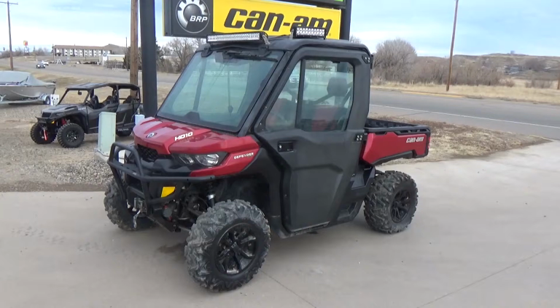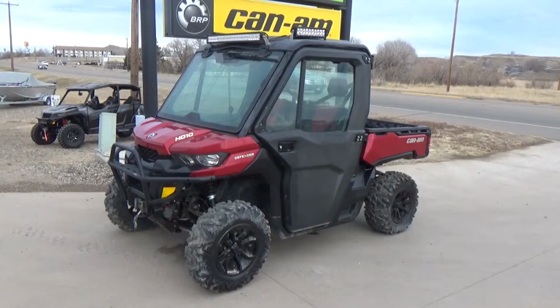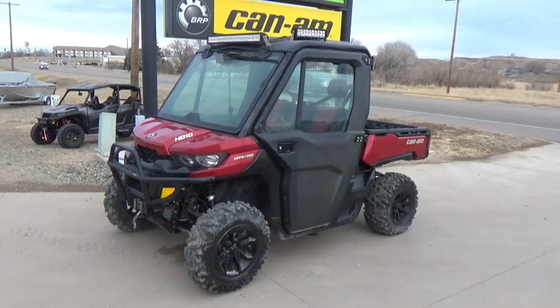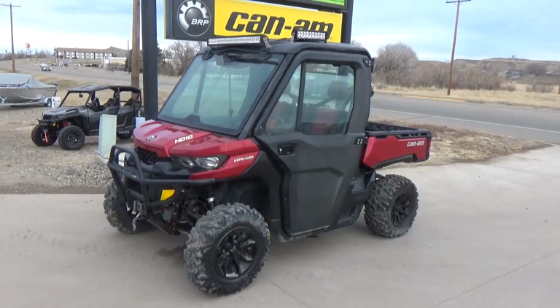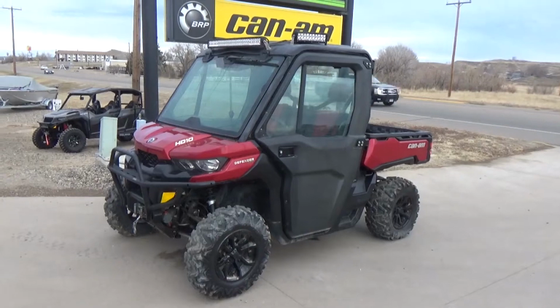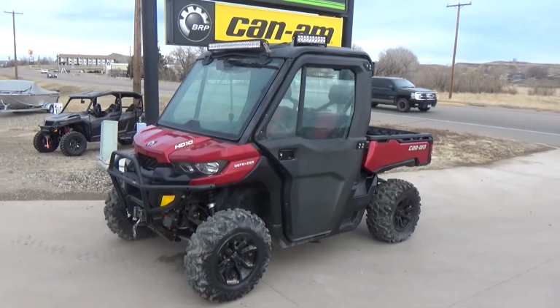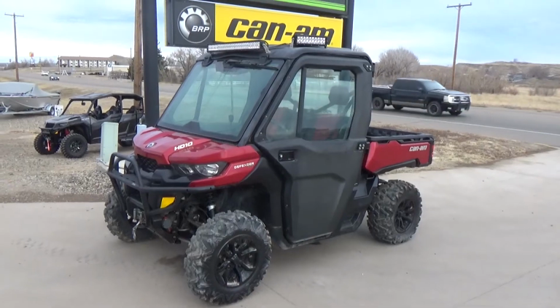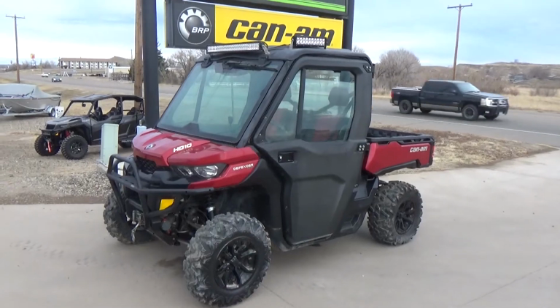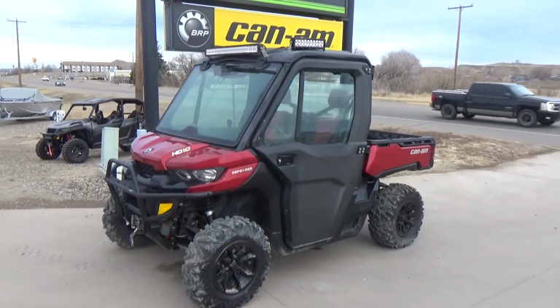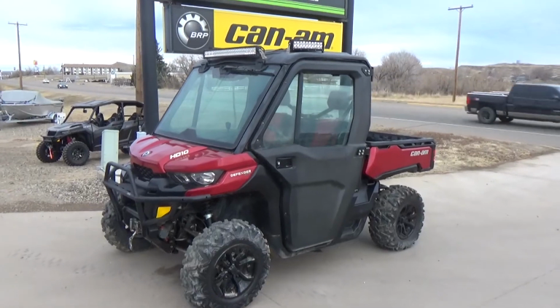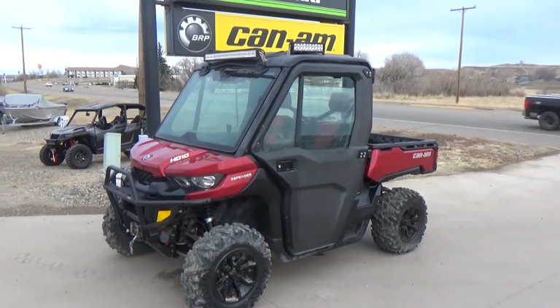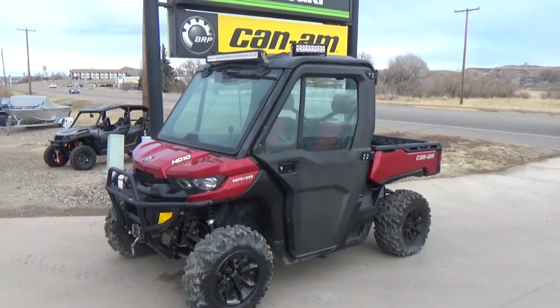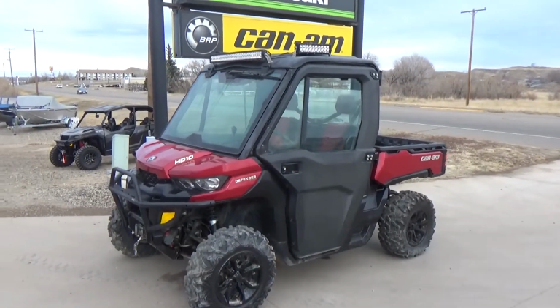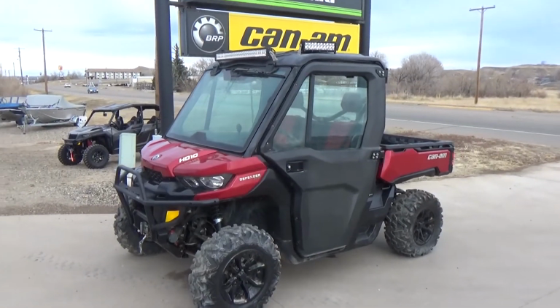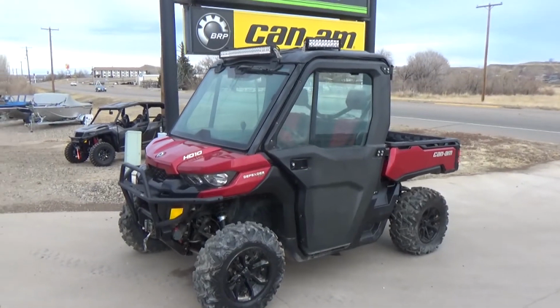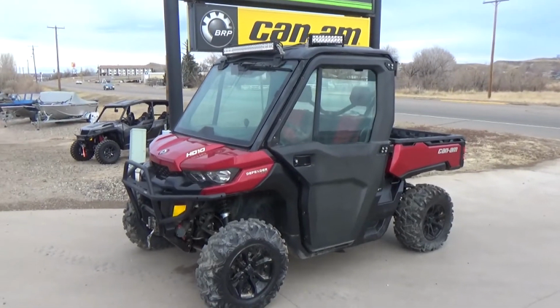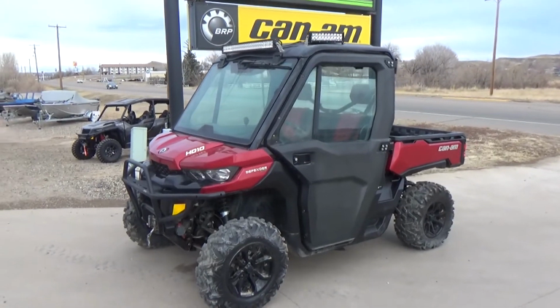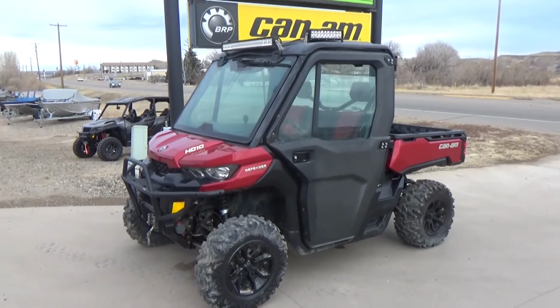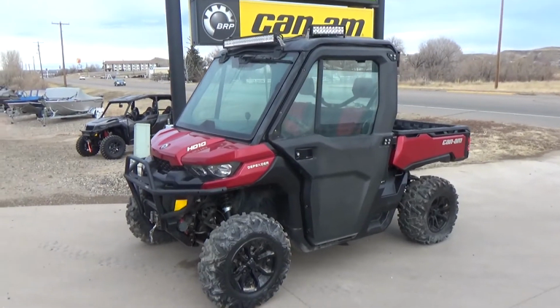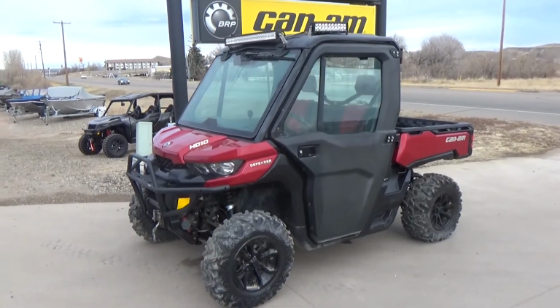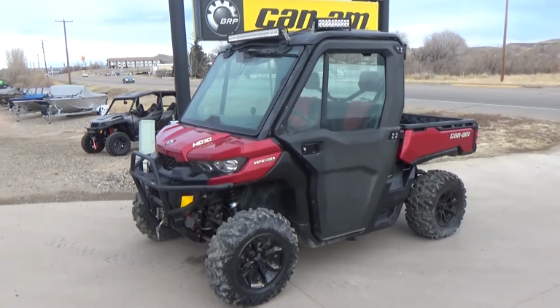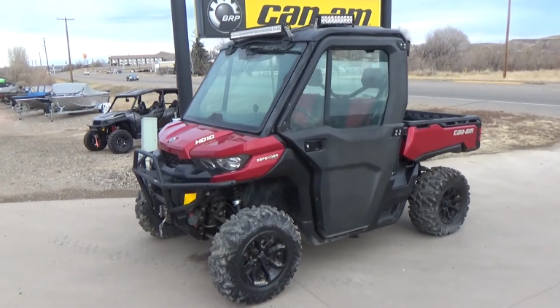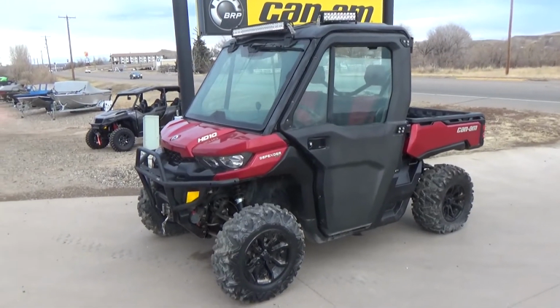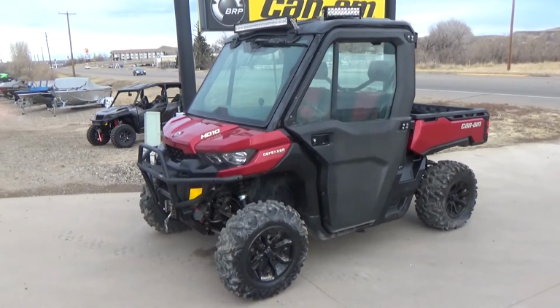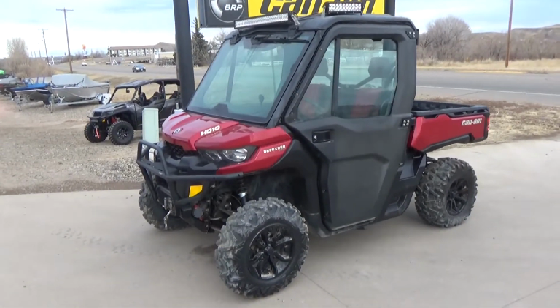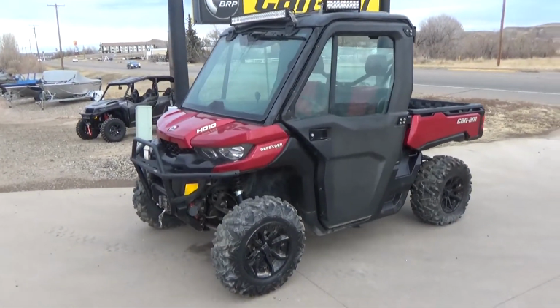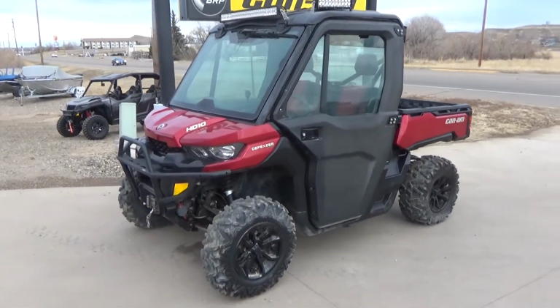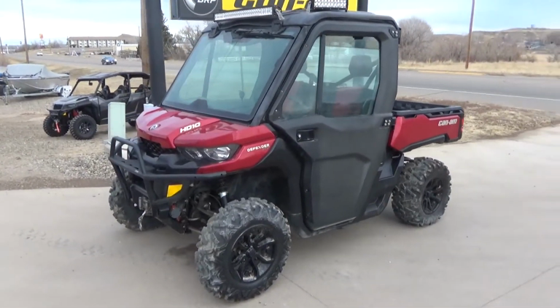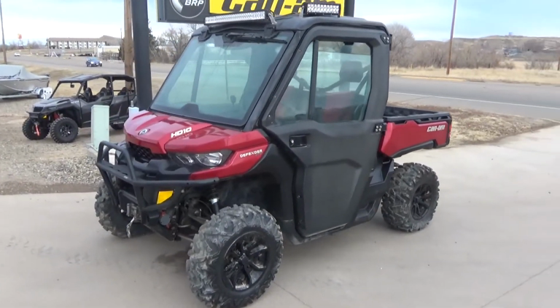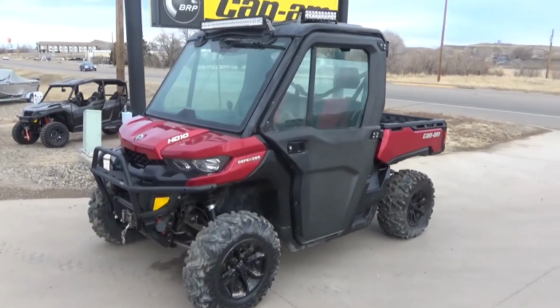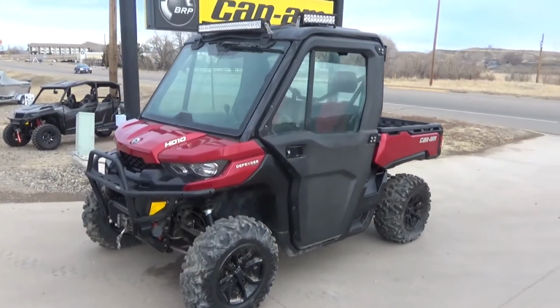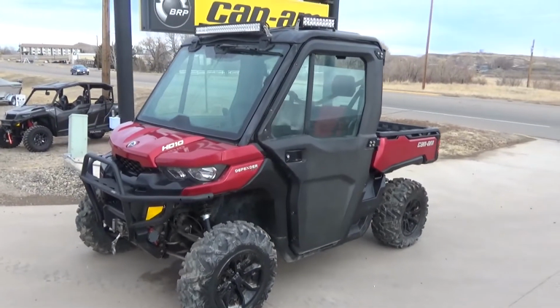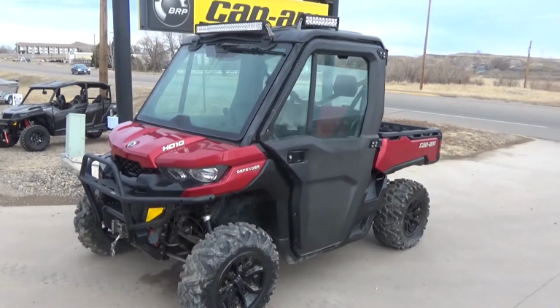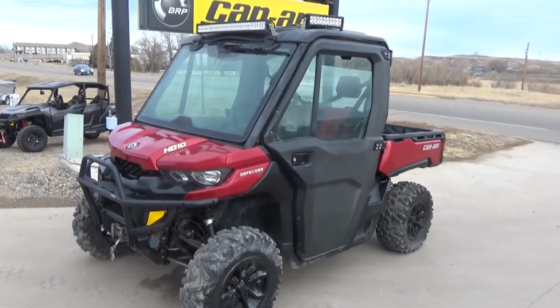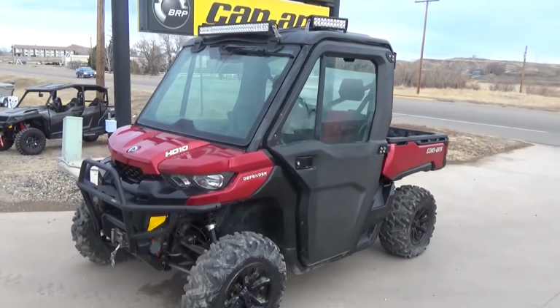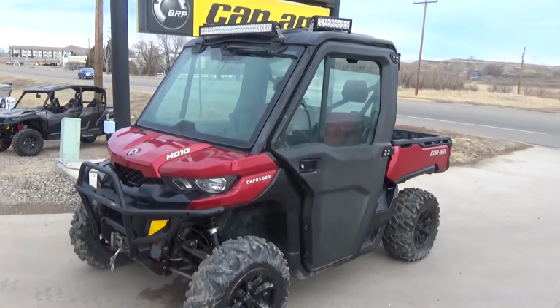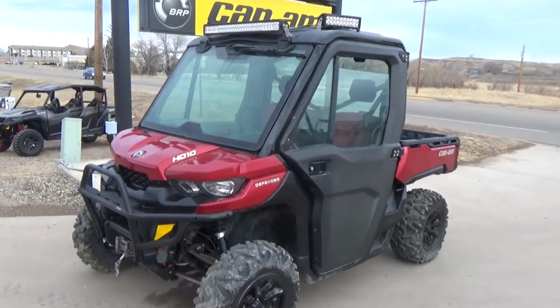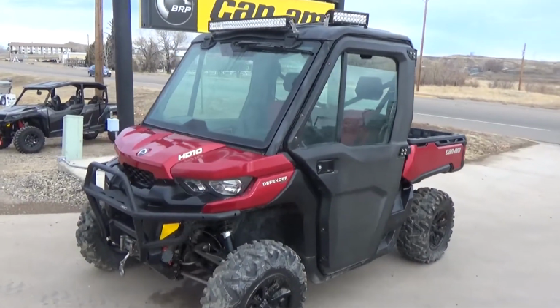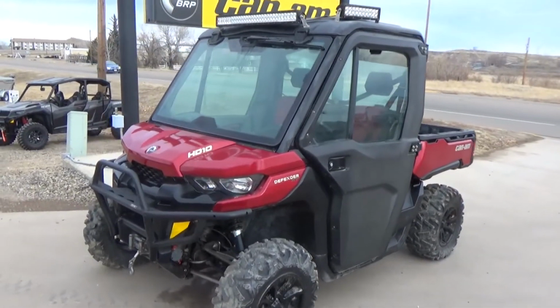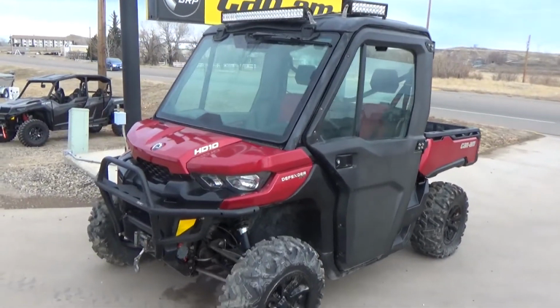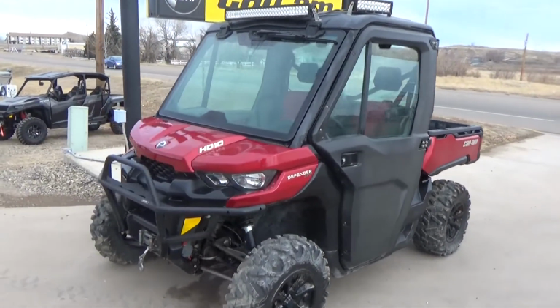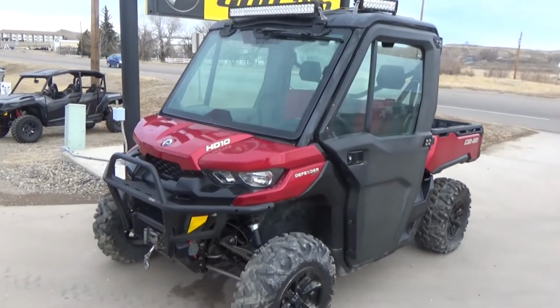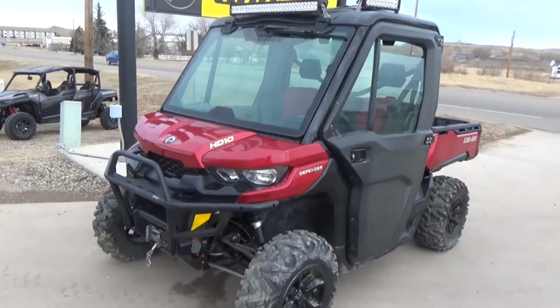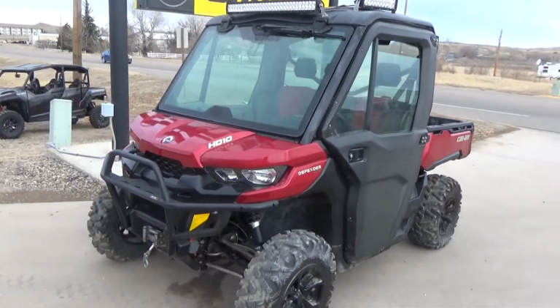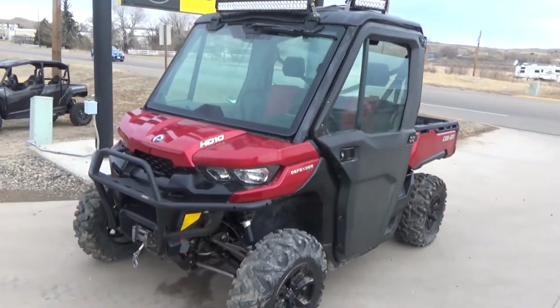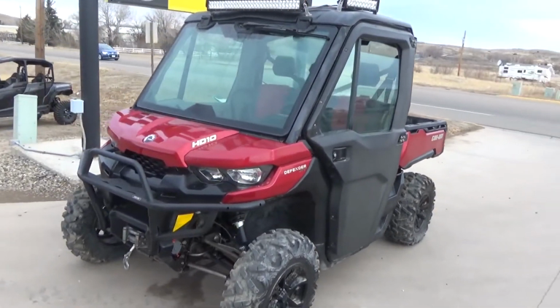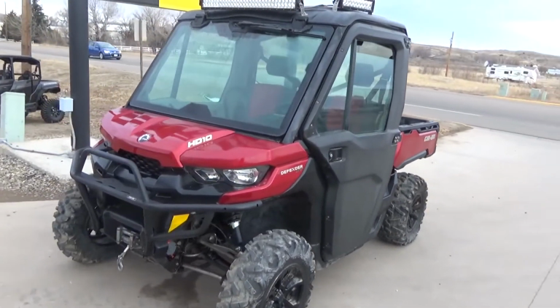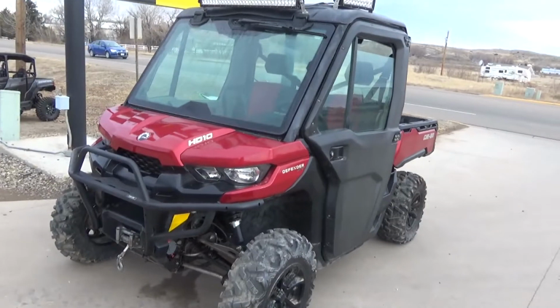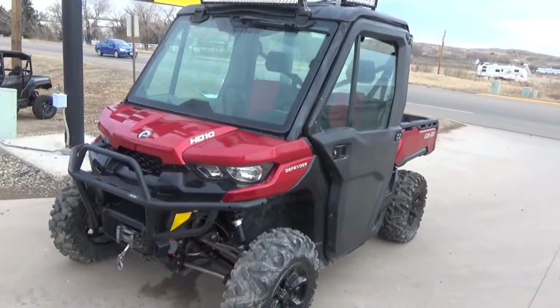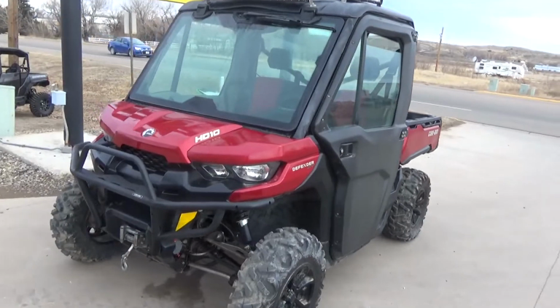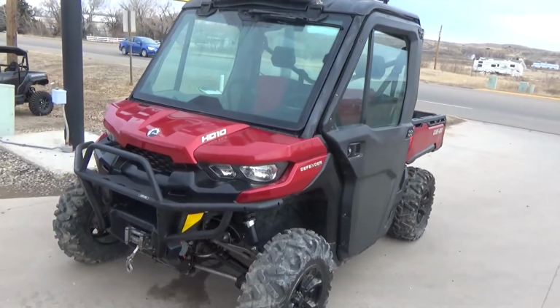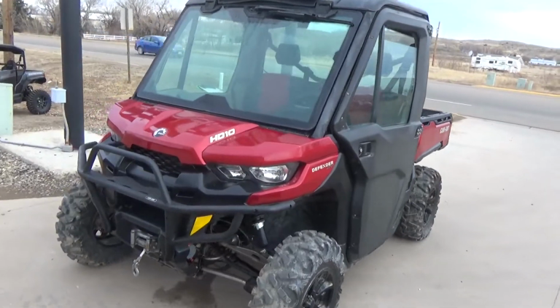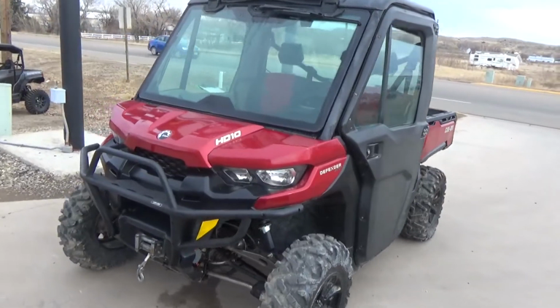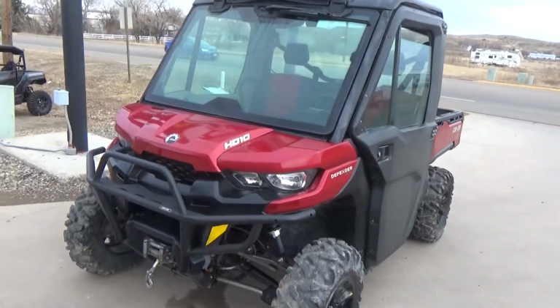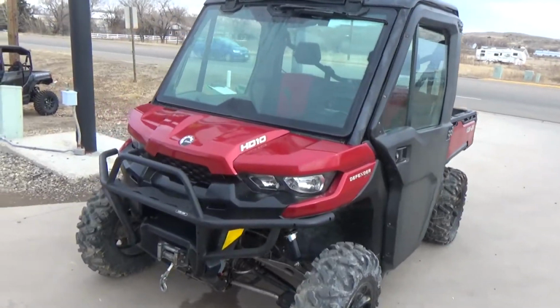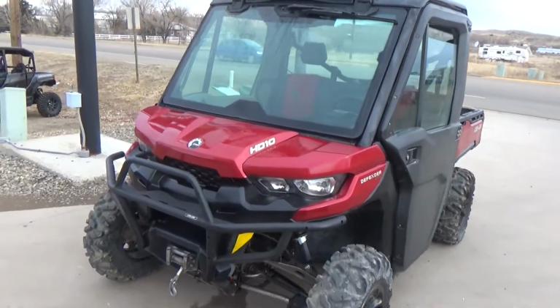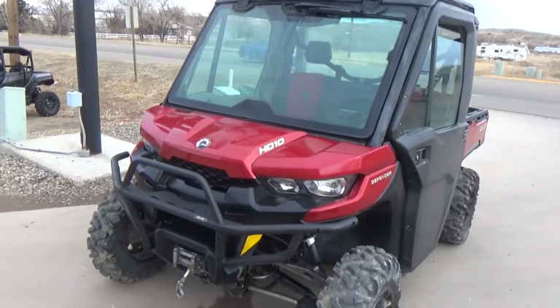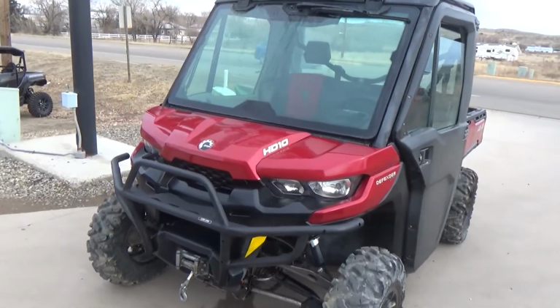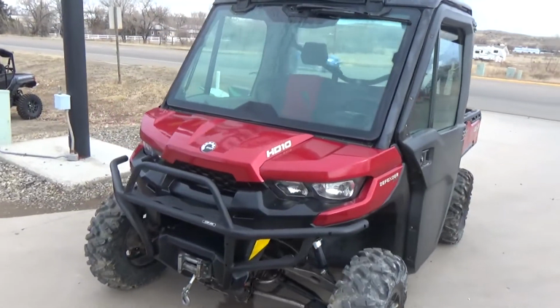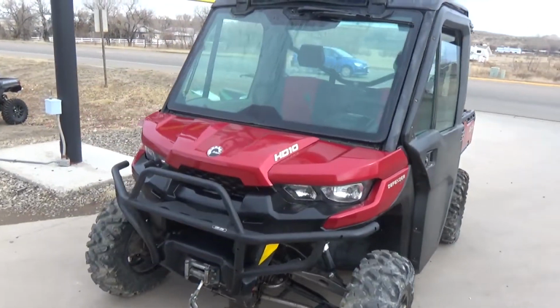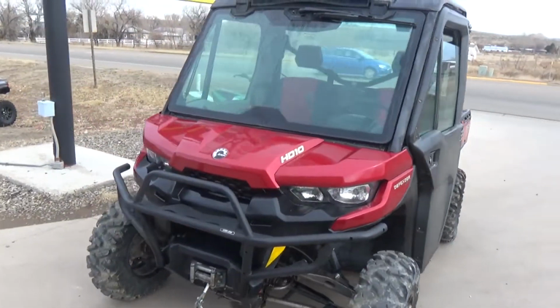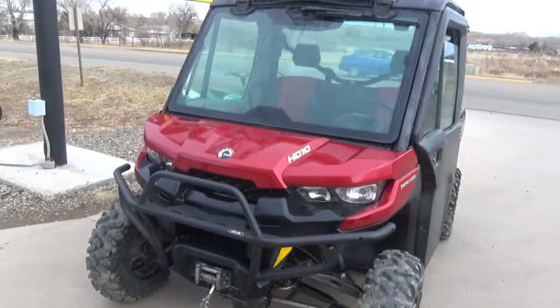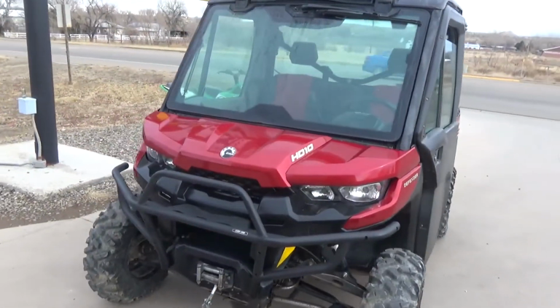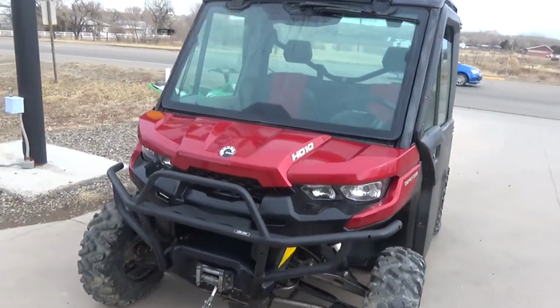Riverside Marine and Cycle, Miles City, Montana. We got a 2018 Can-Am Defender HD10 XT model here.